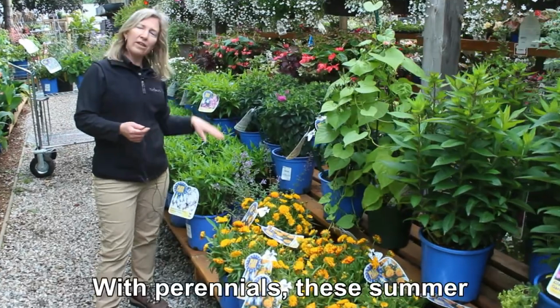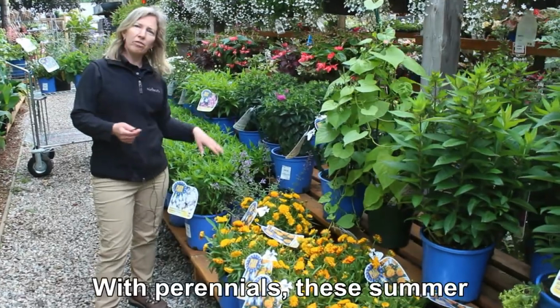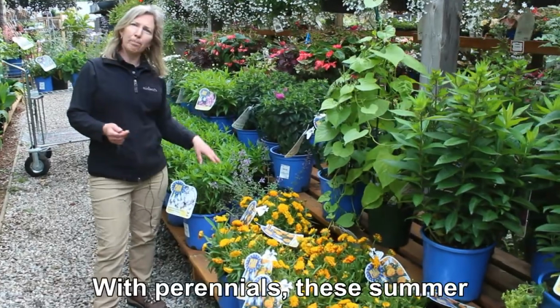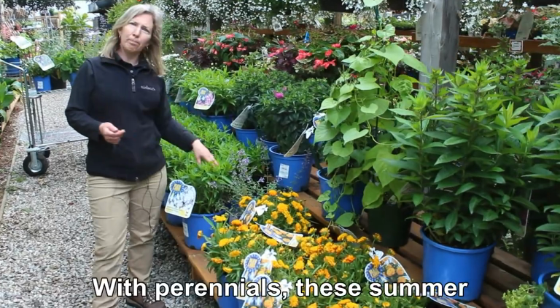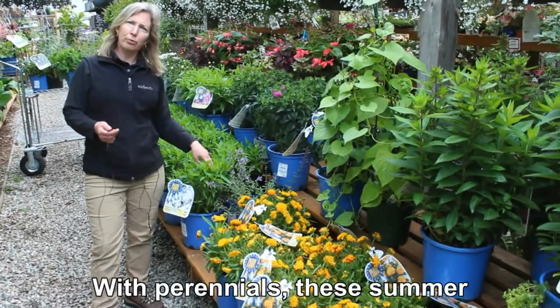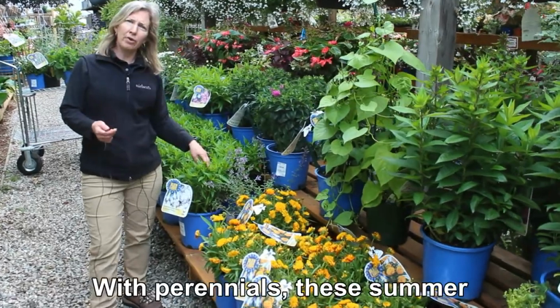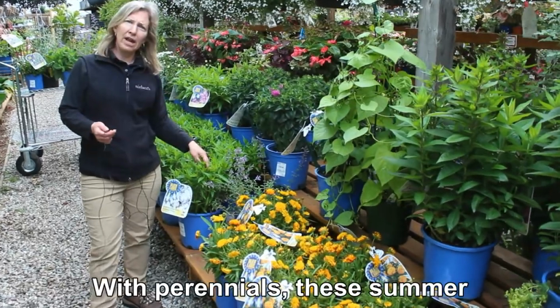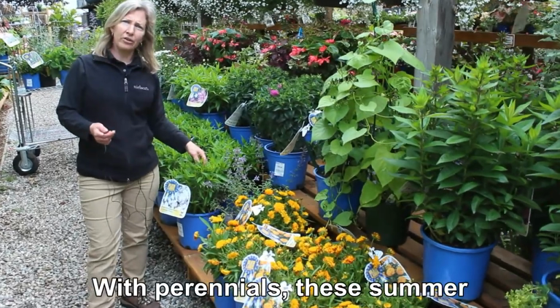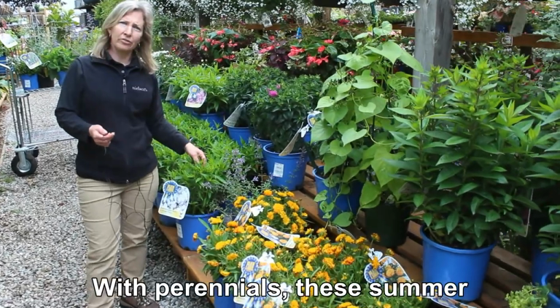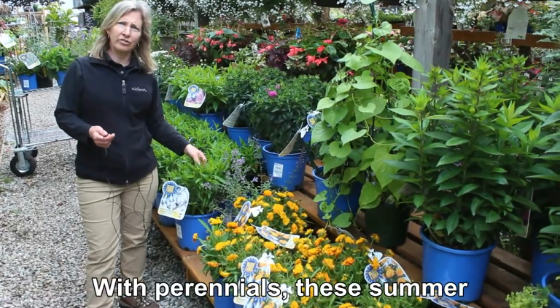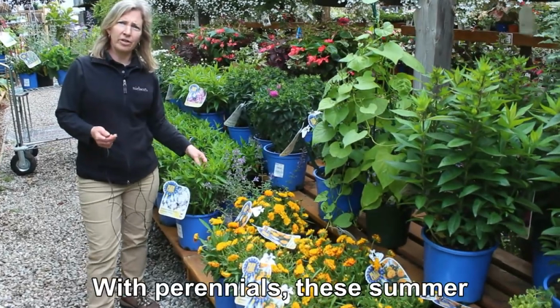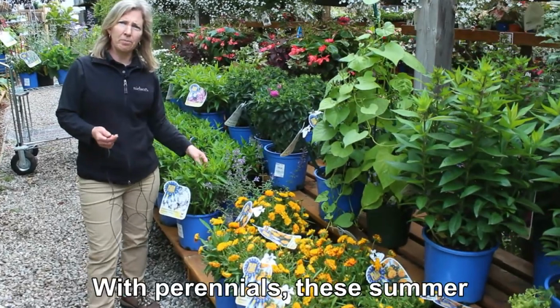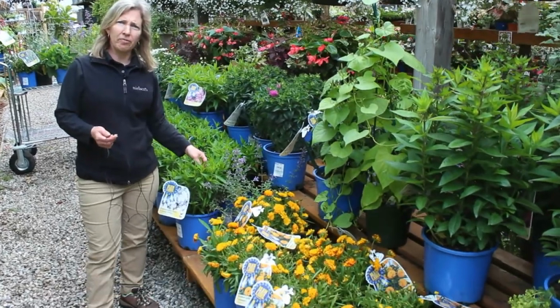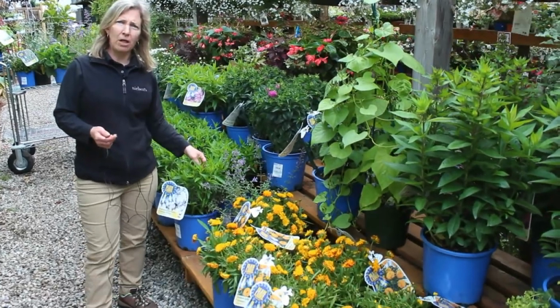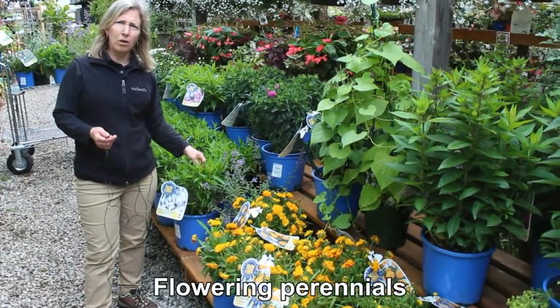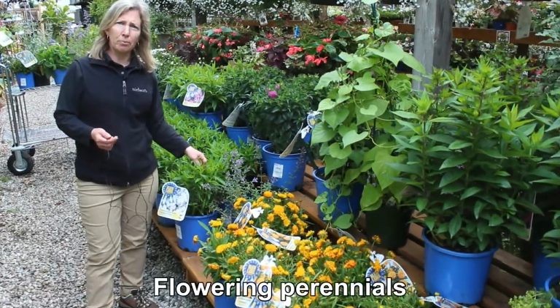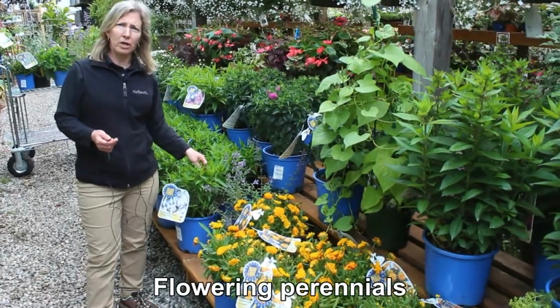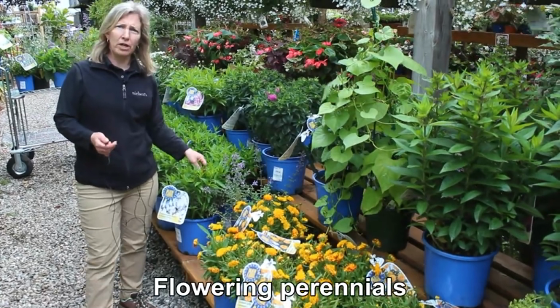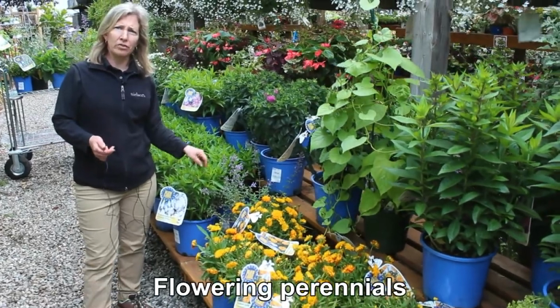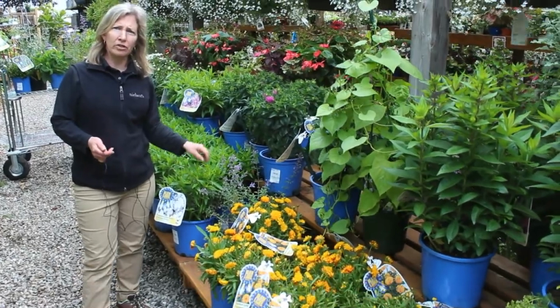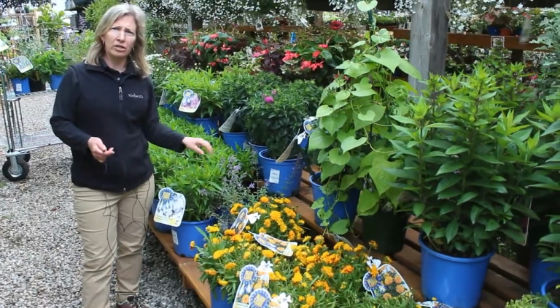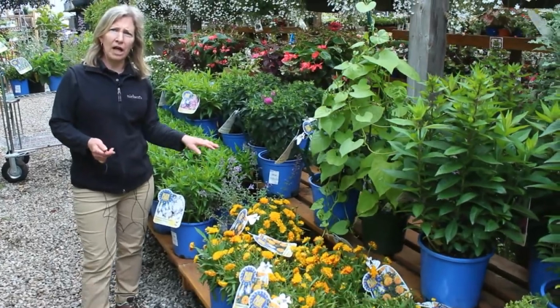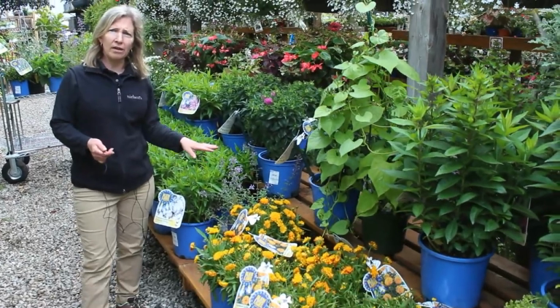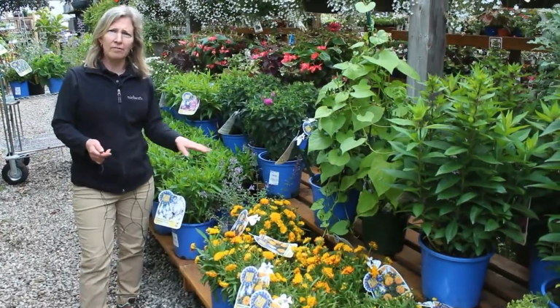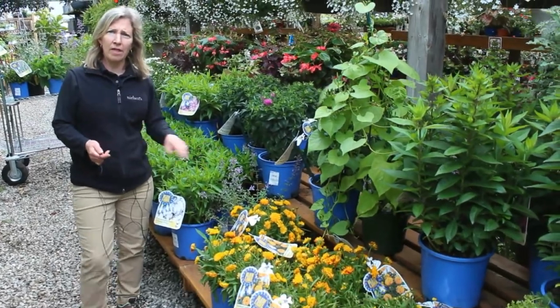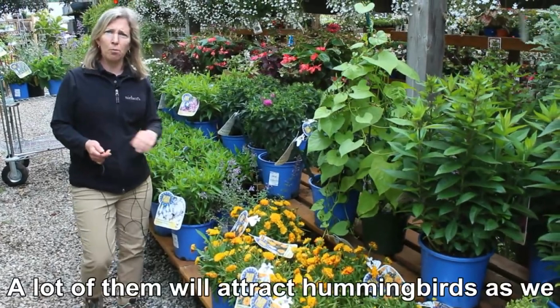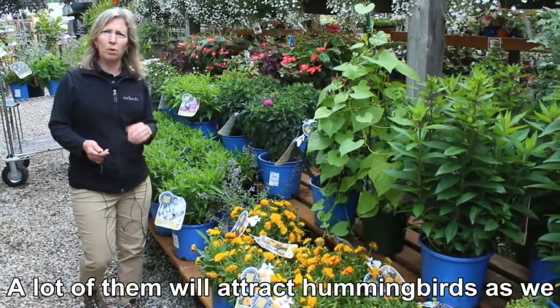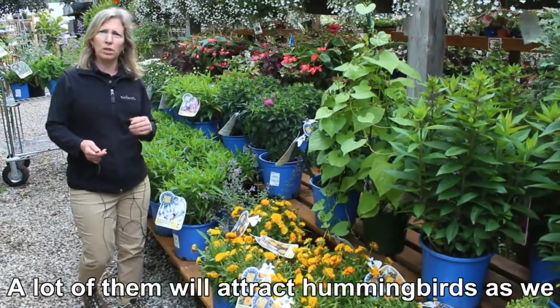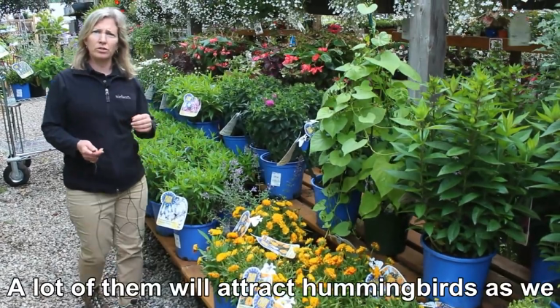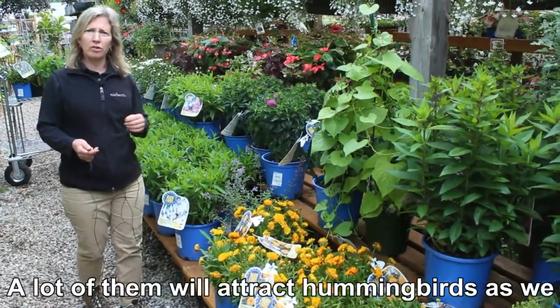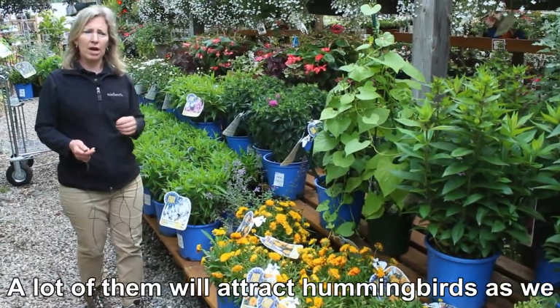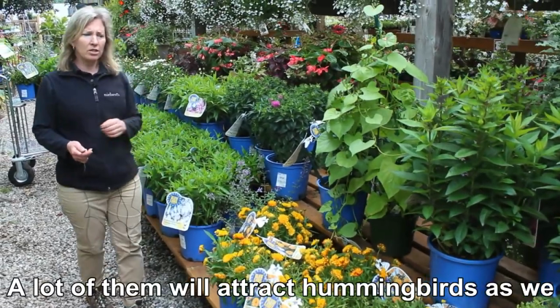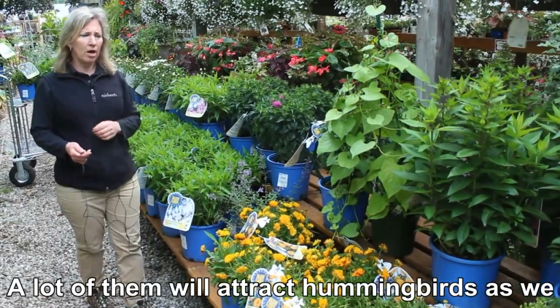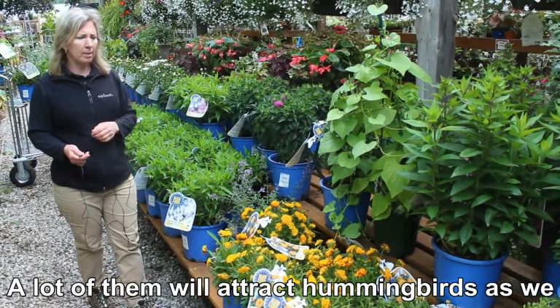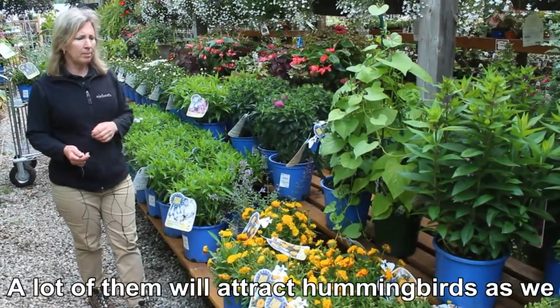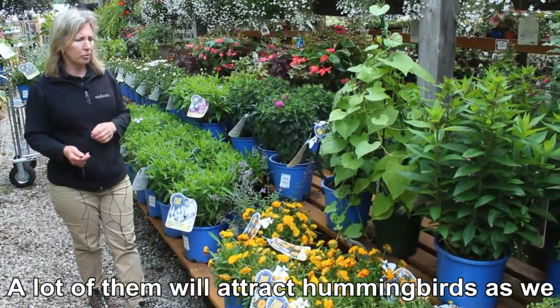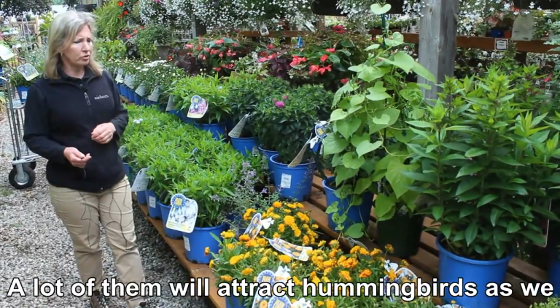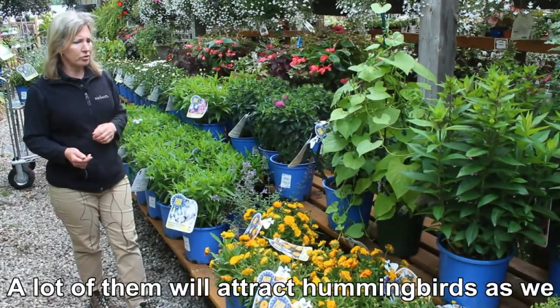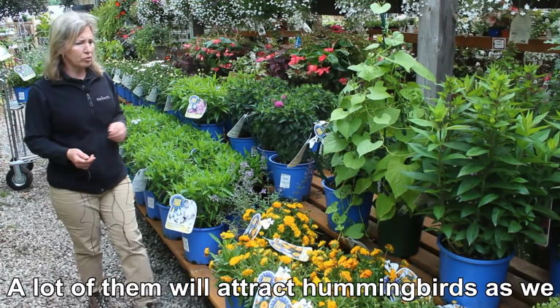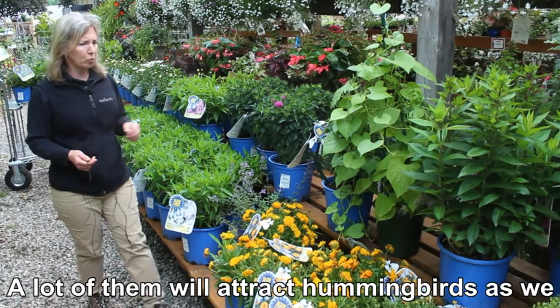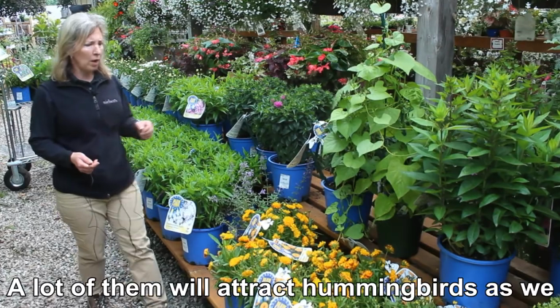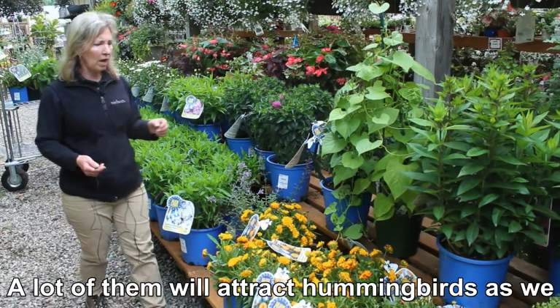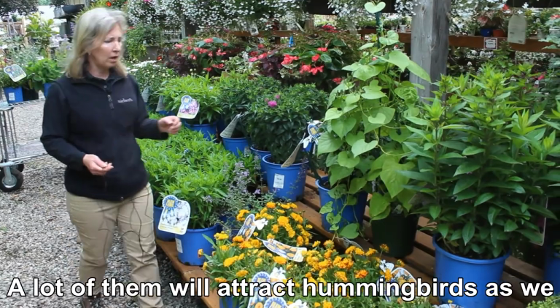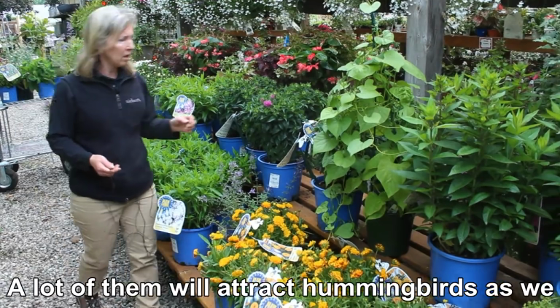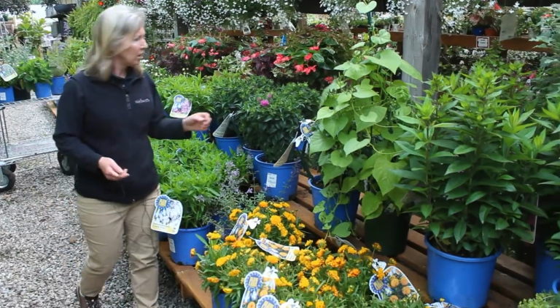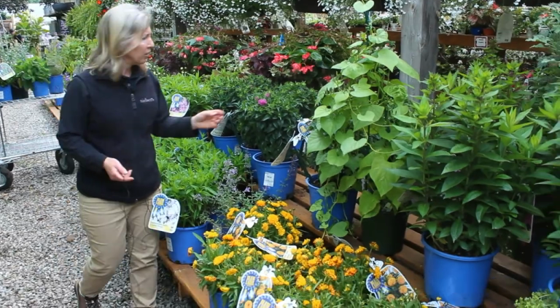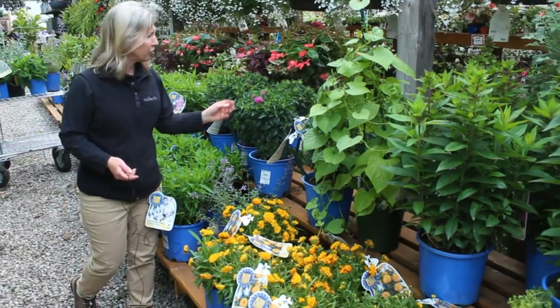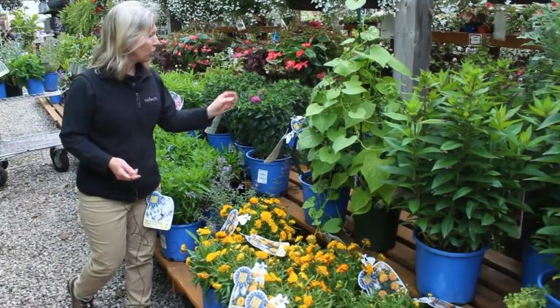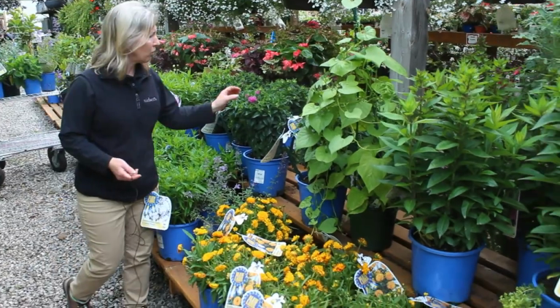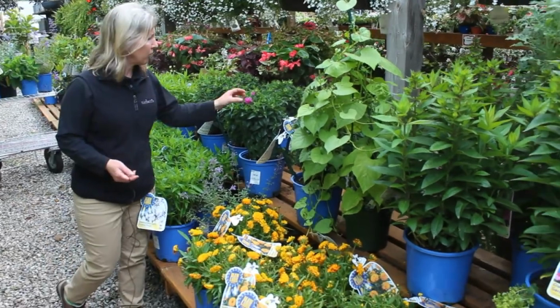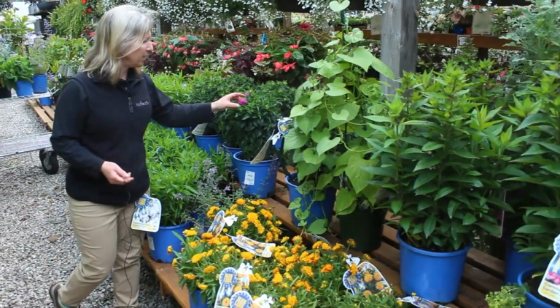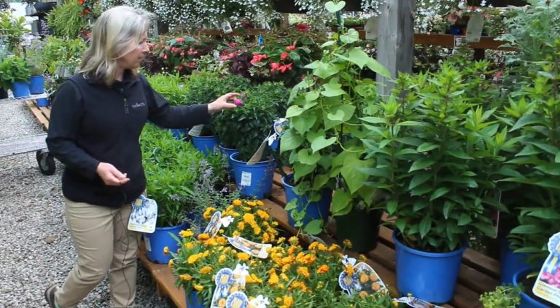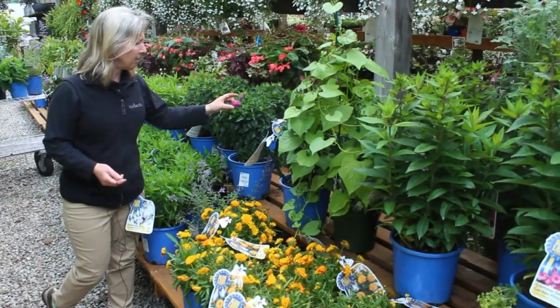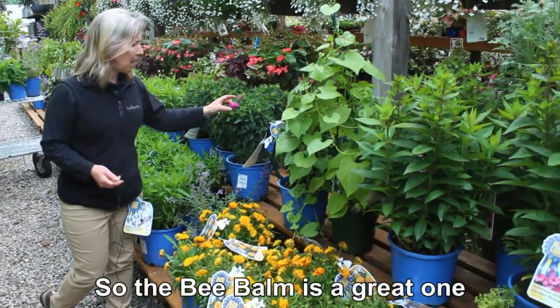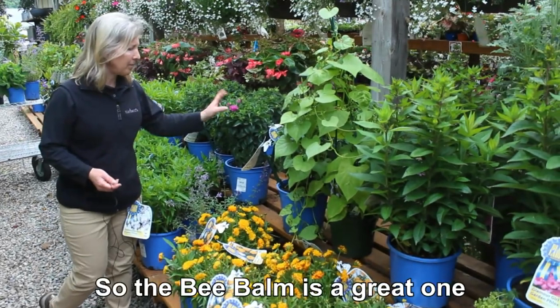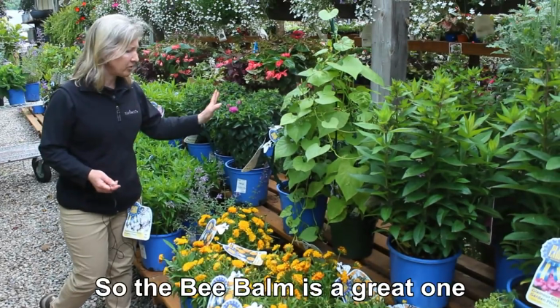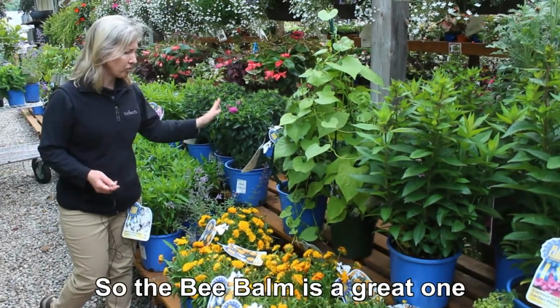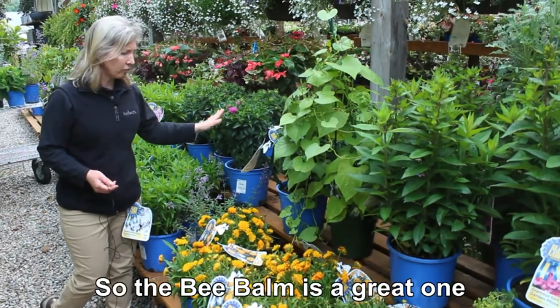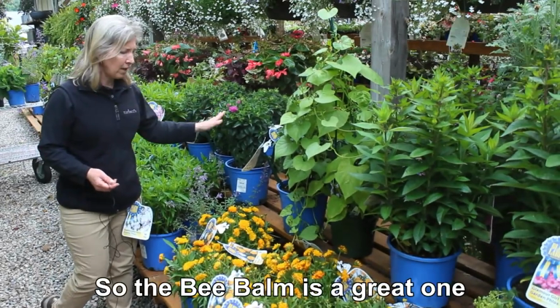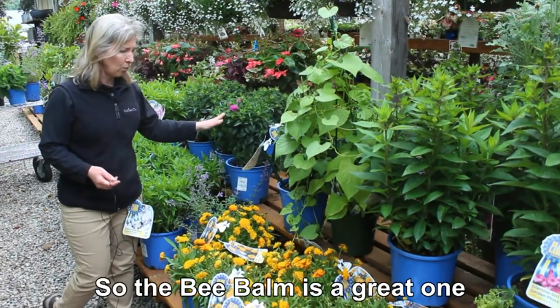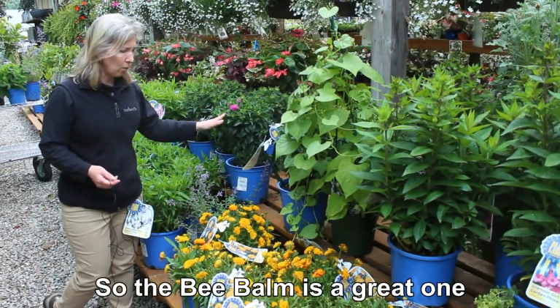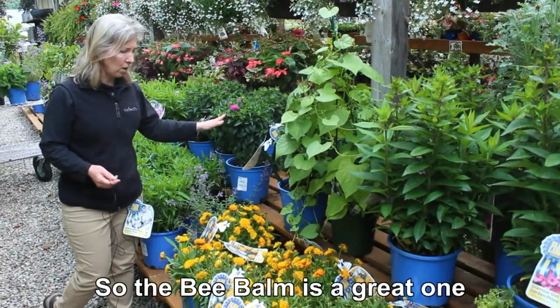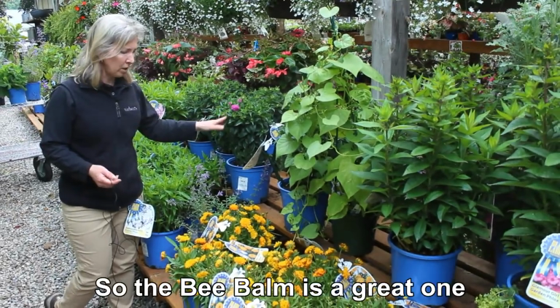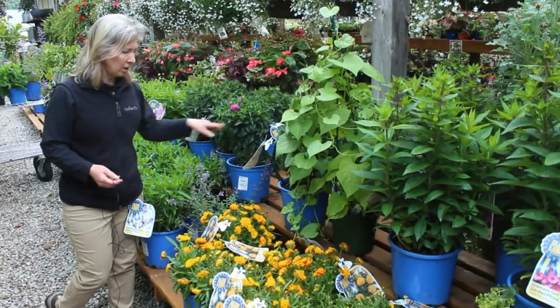With these summer-flowering perennials, a lot of them will attract hummingbirds as well. The bee balm is a great one.